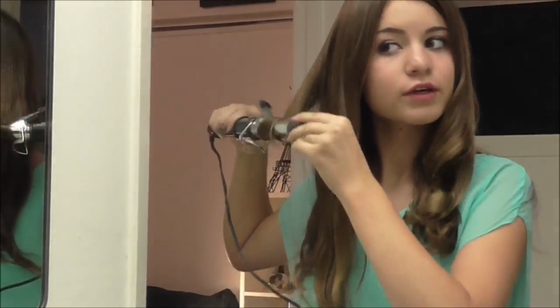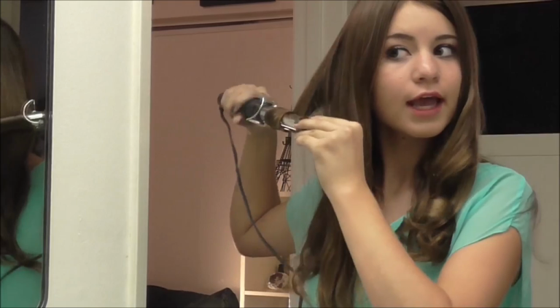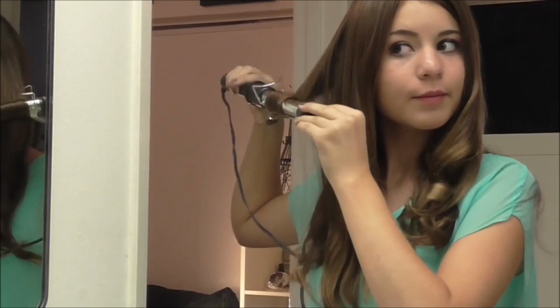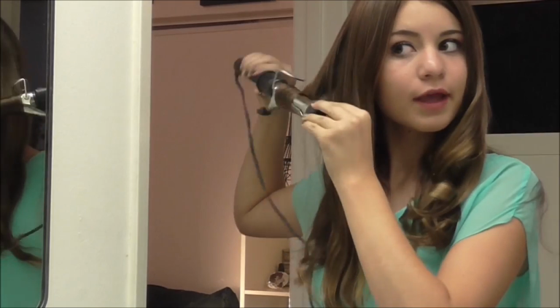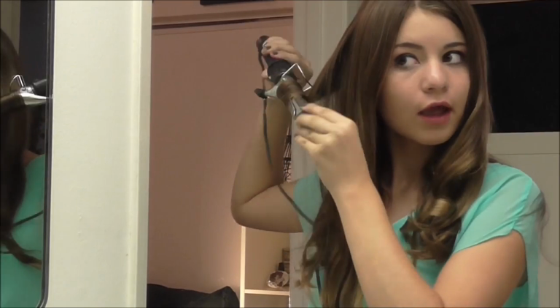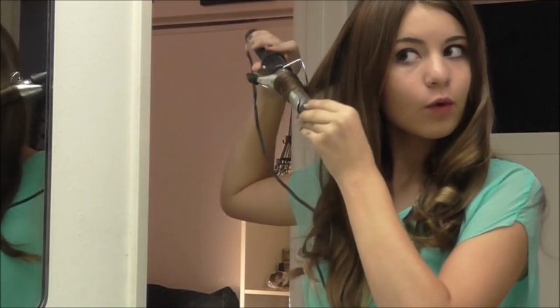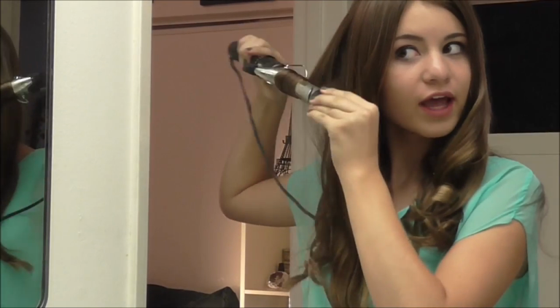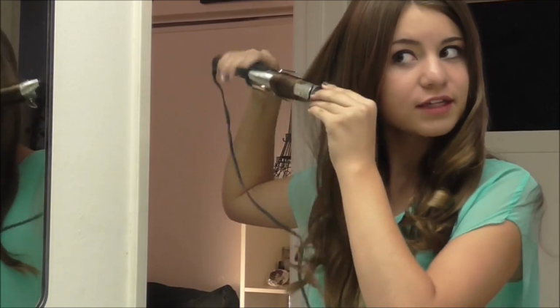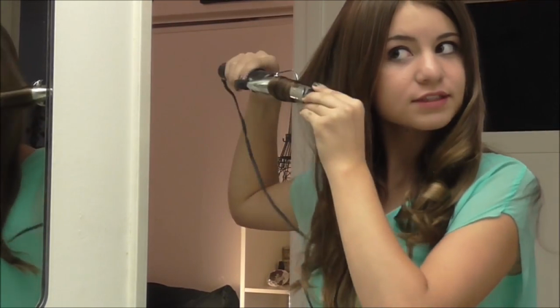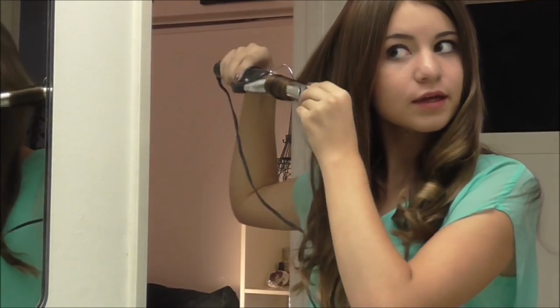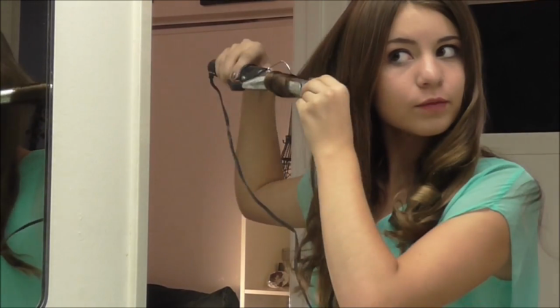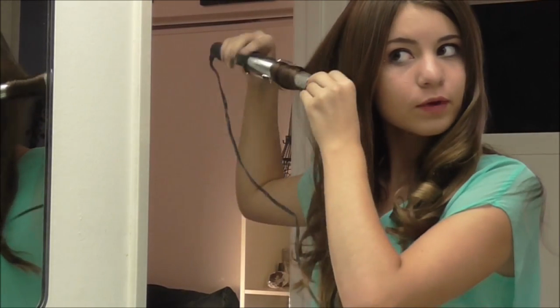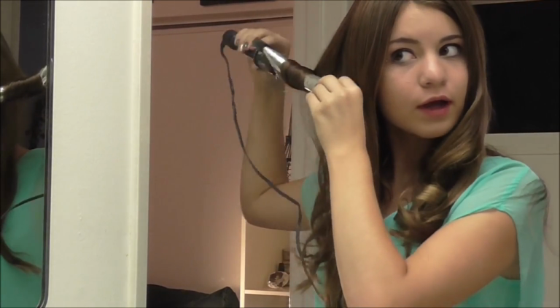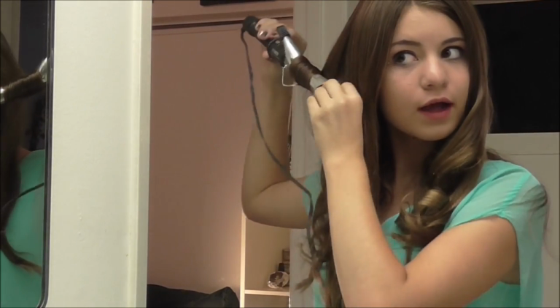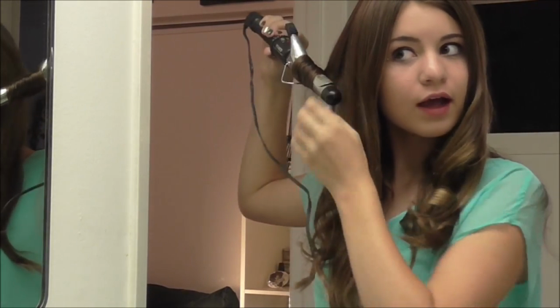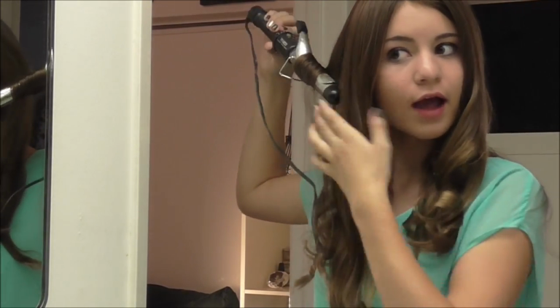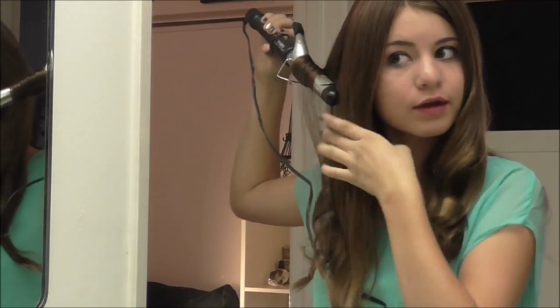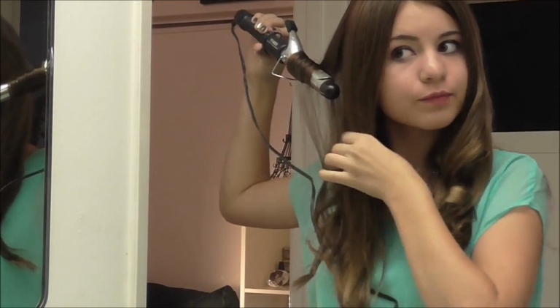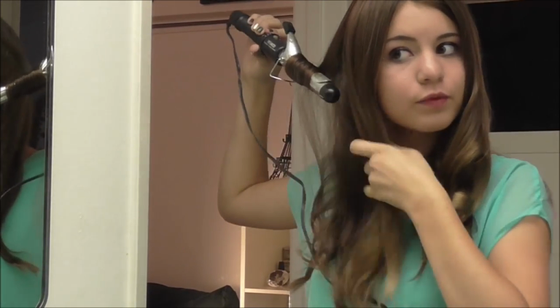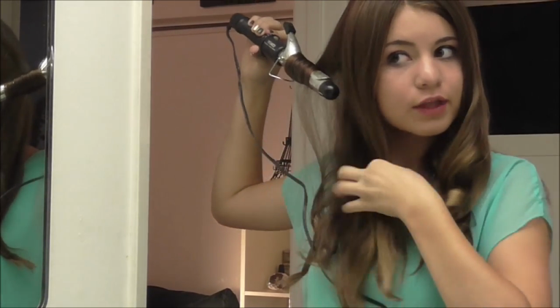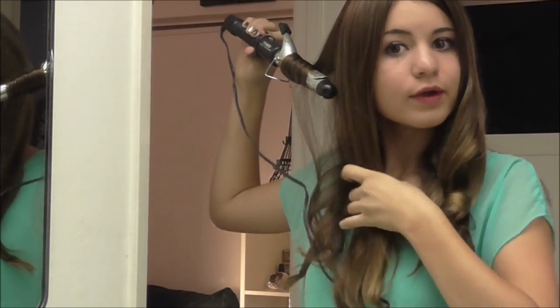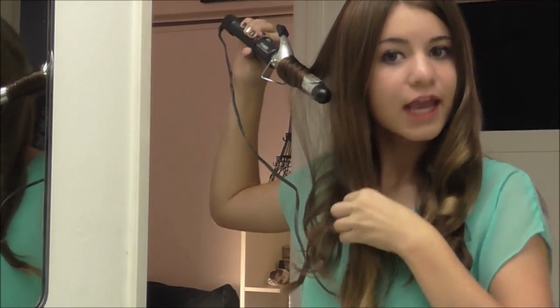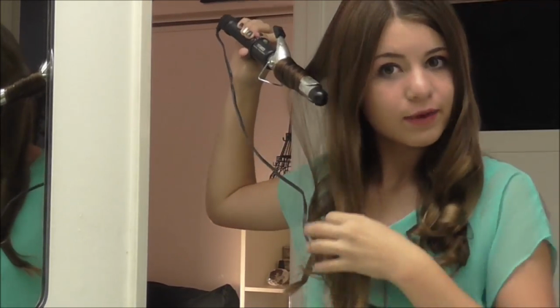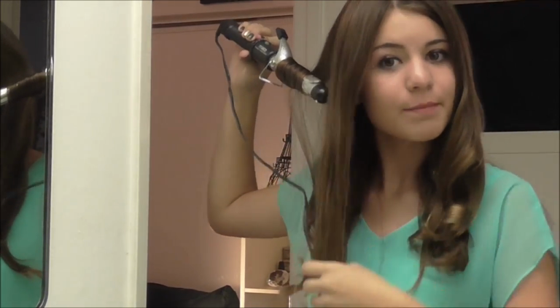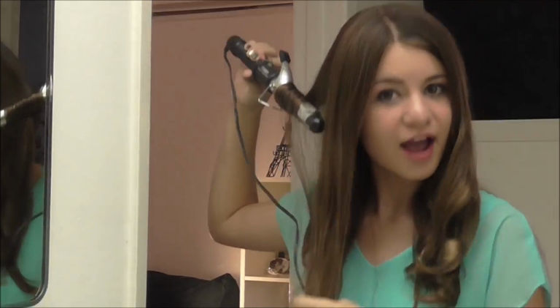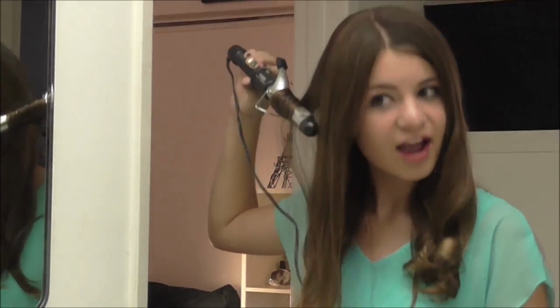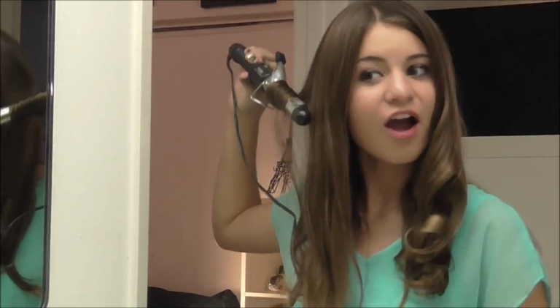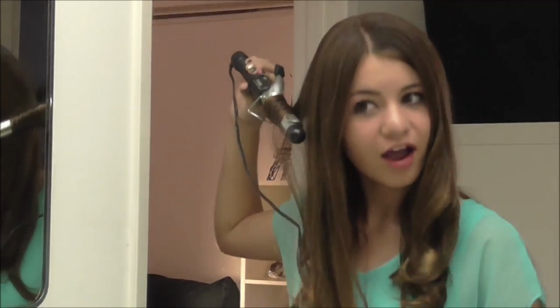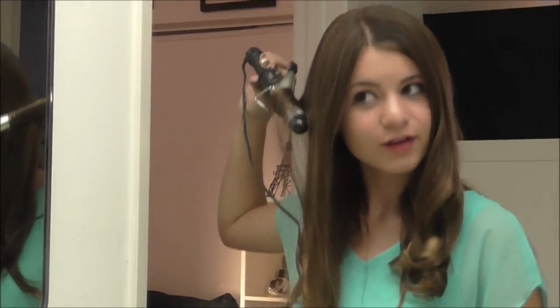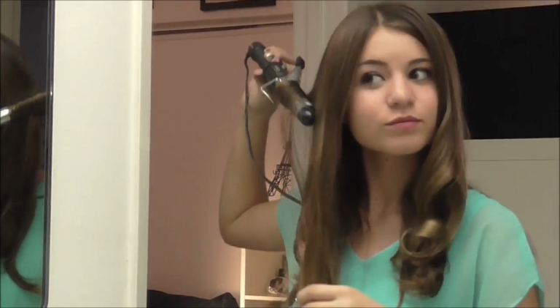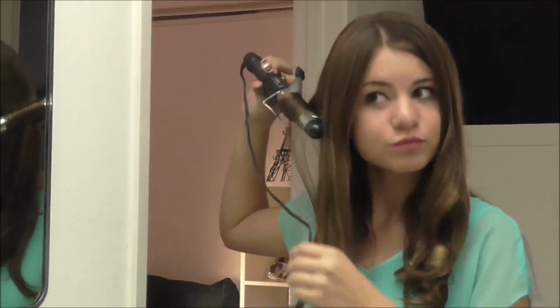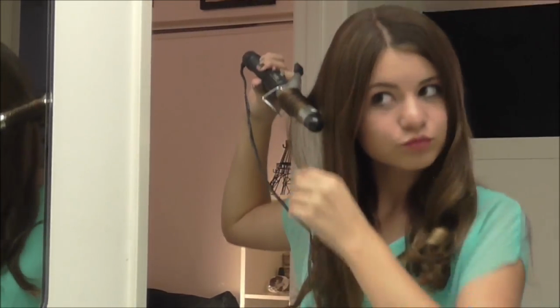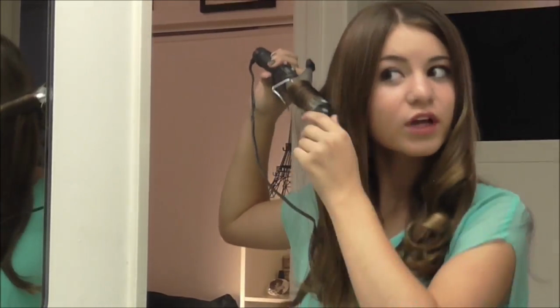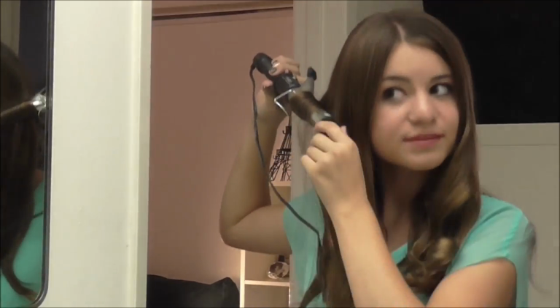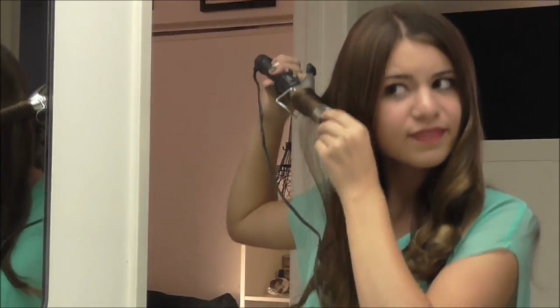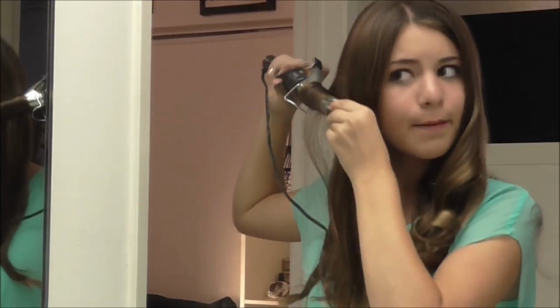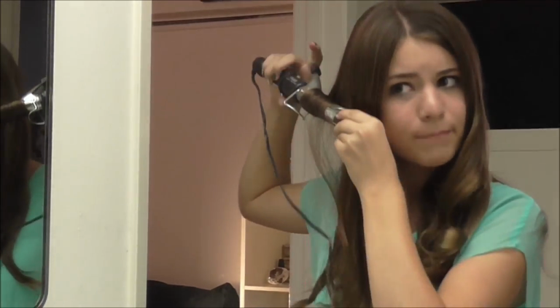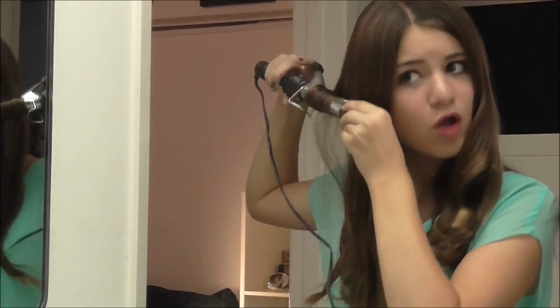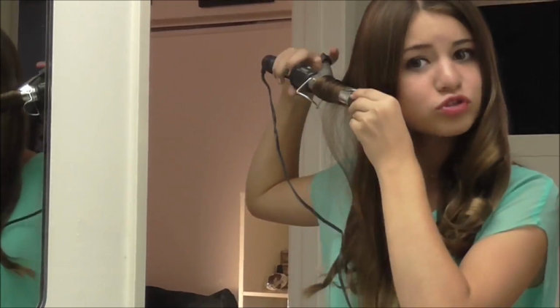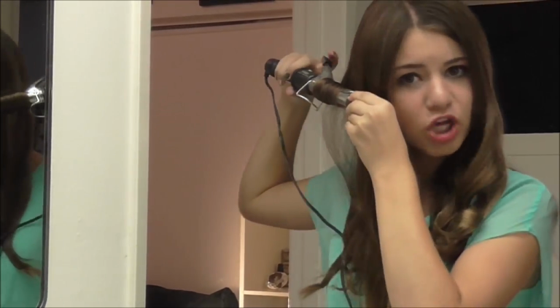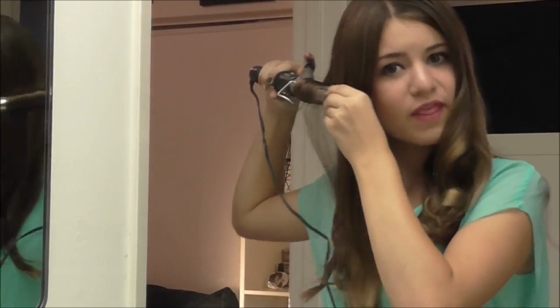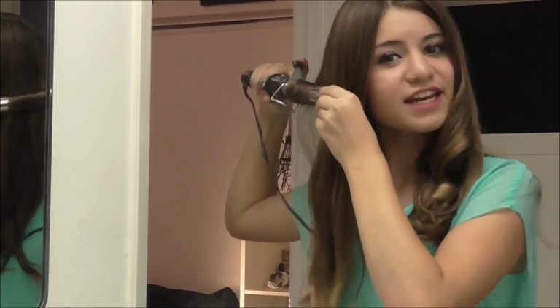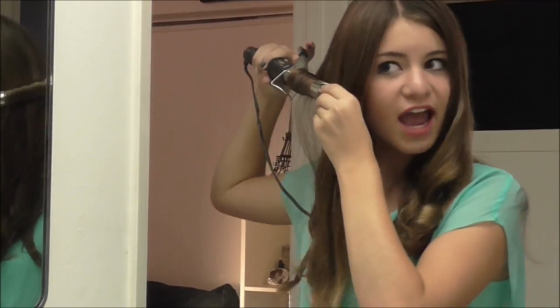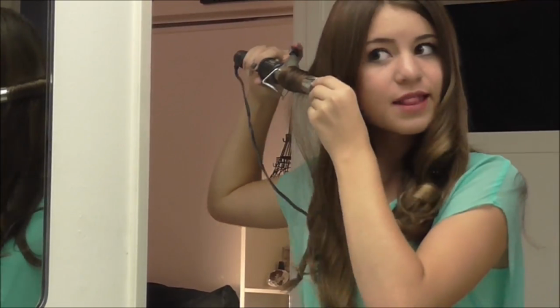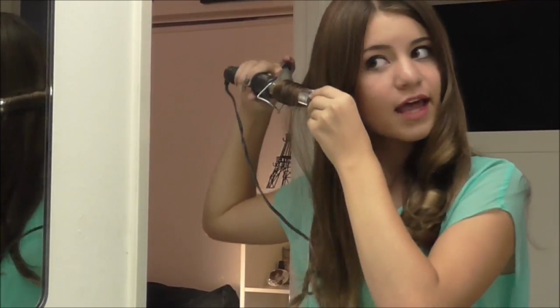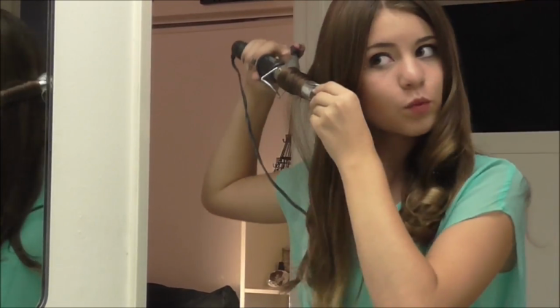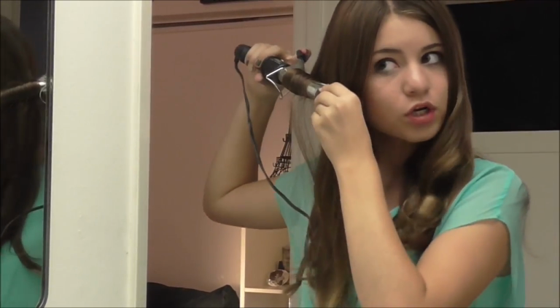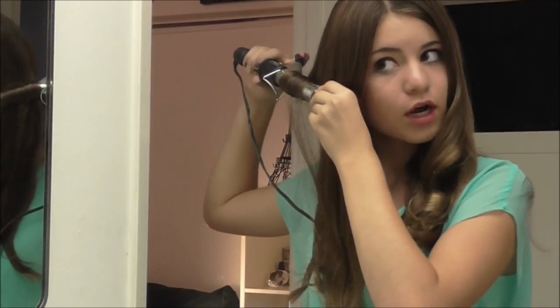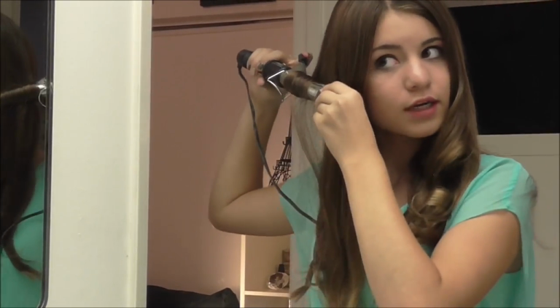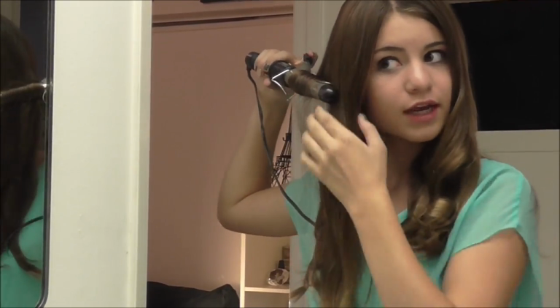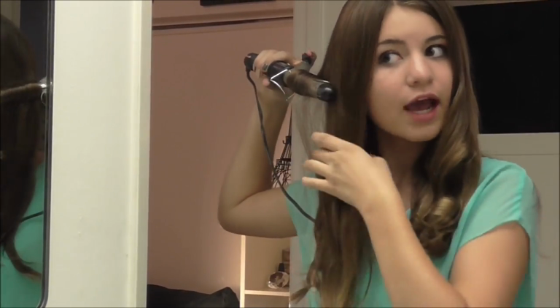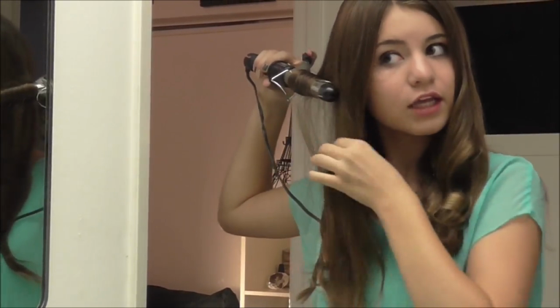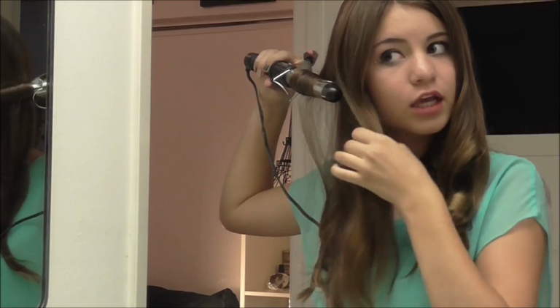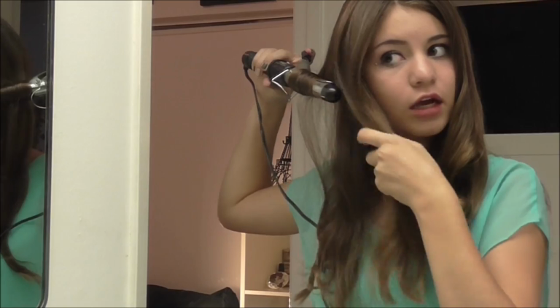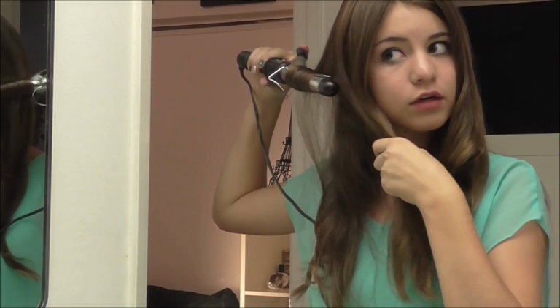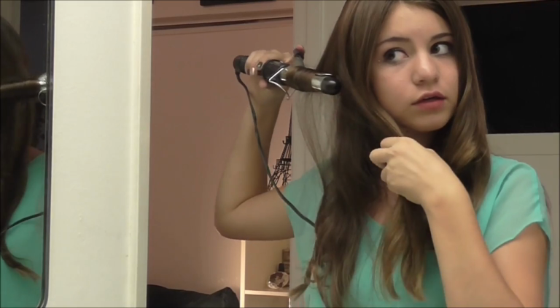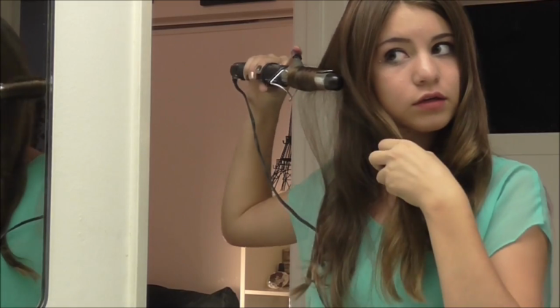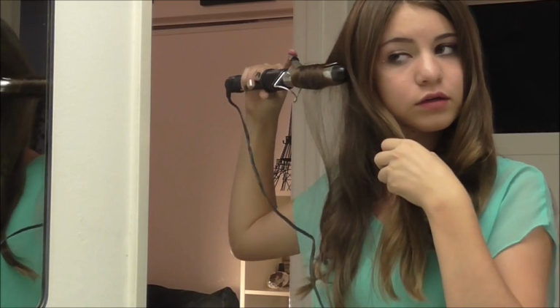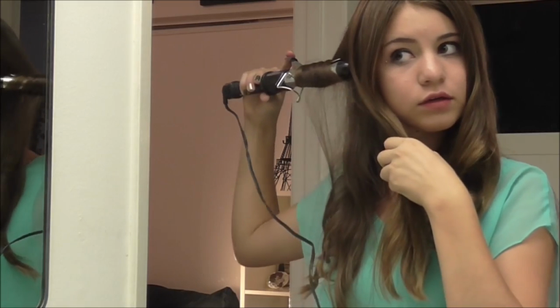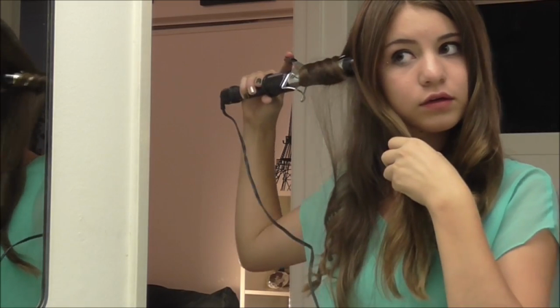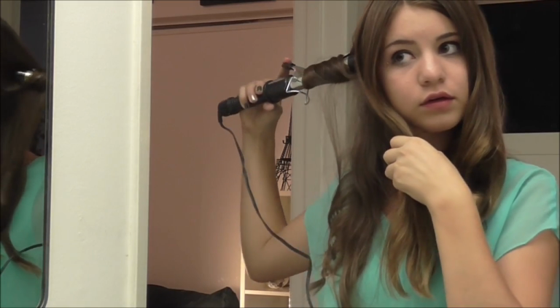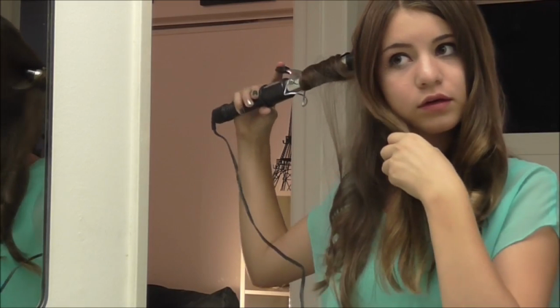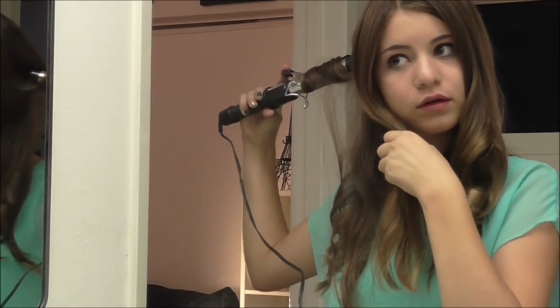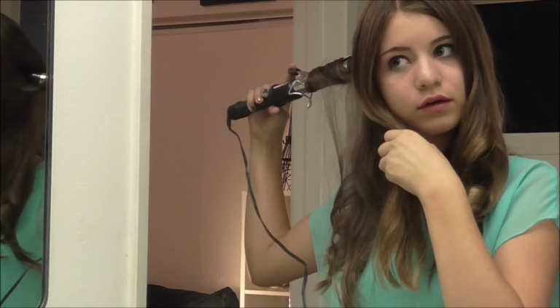If you guys are wondering what I'm doing here, I'm just singing along to 'Die Young' by Kesha, because you've gotta have music playing when you're filming!